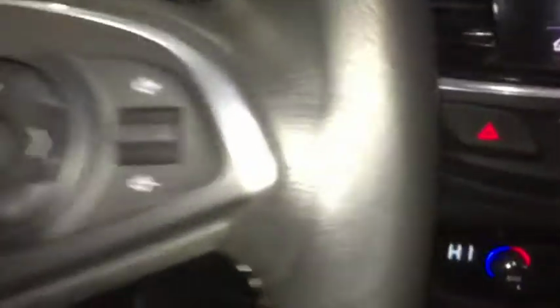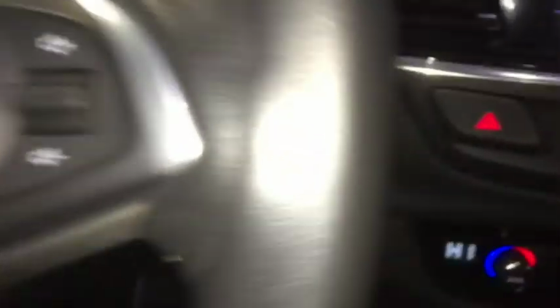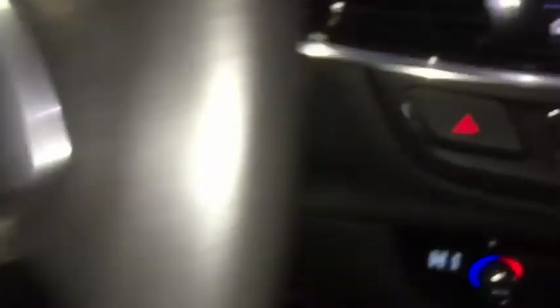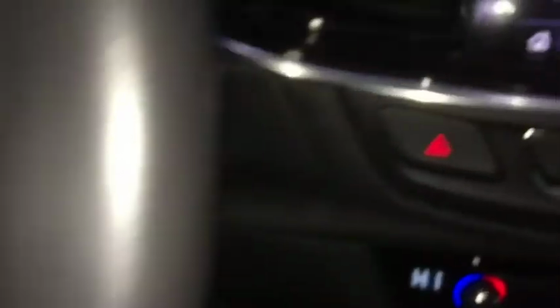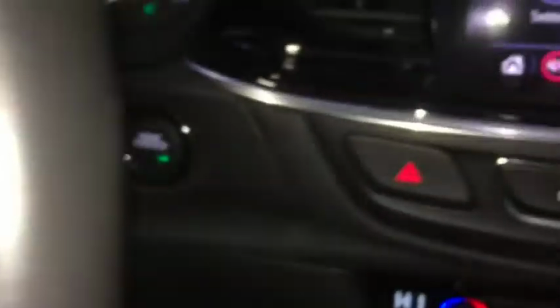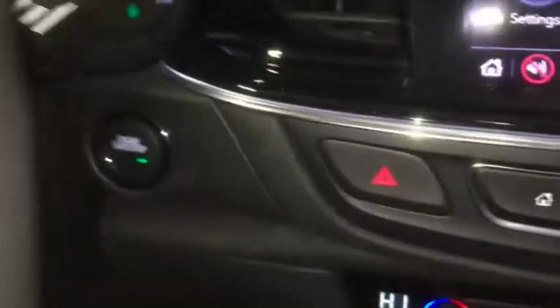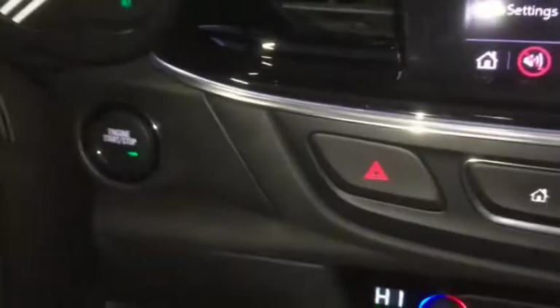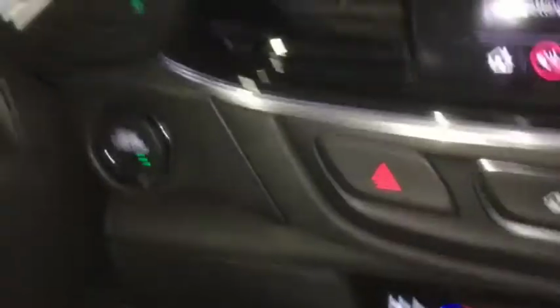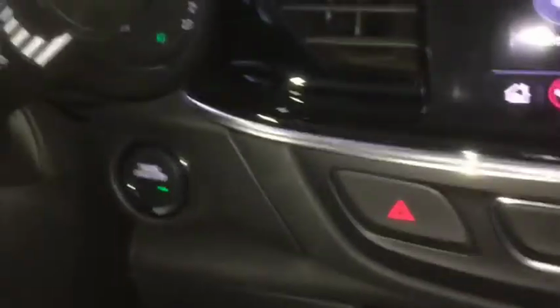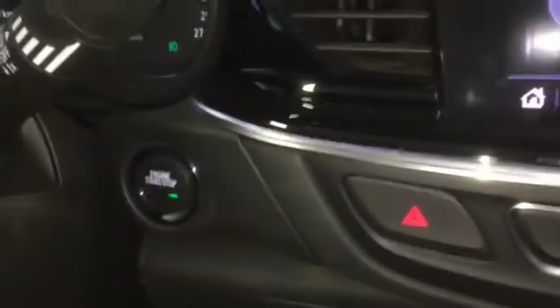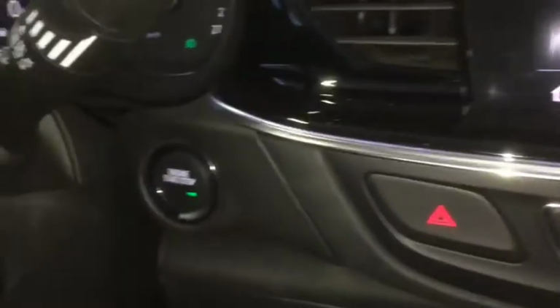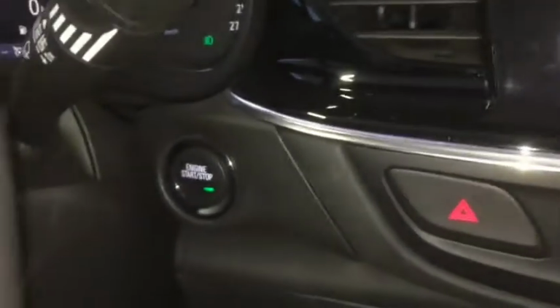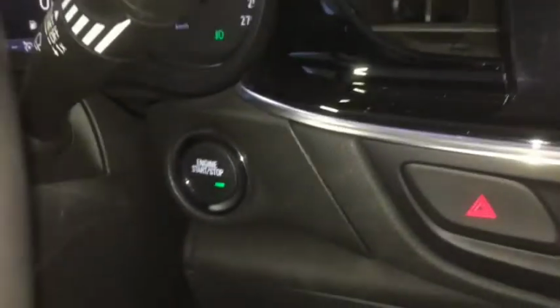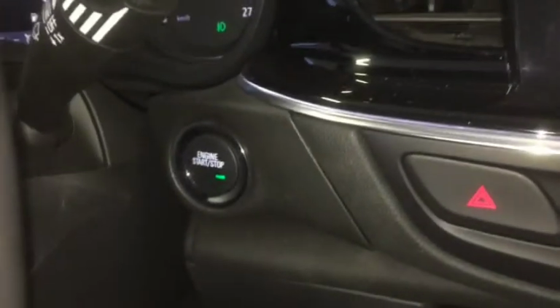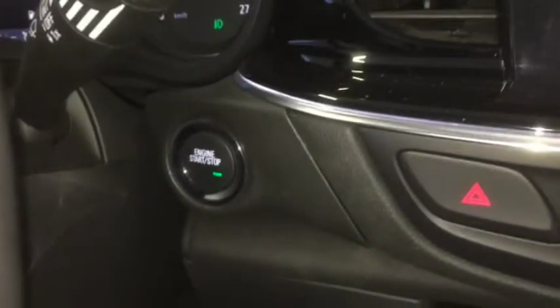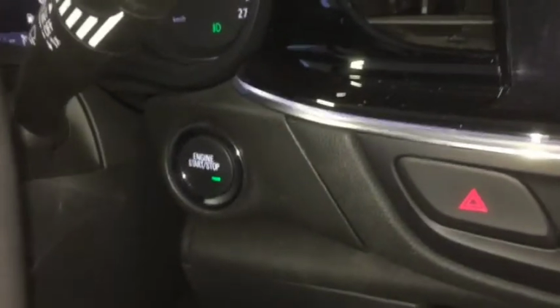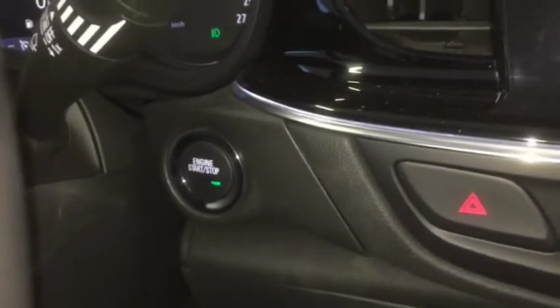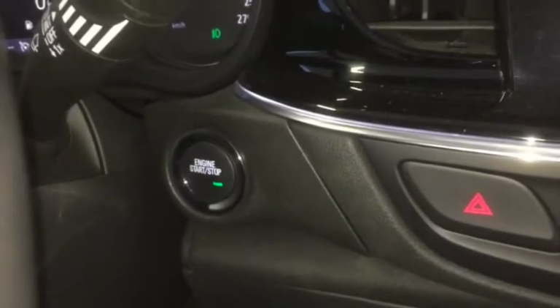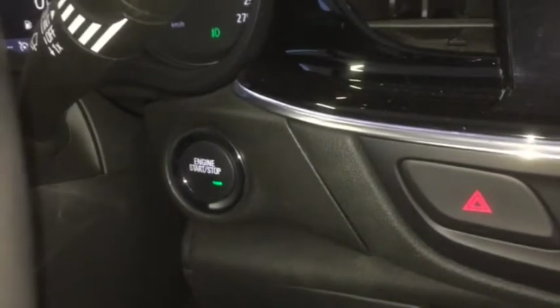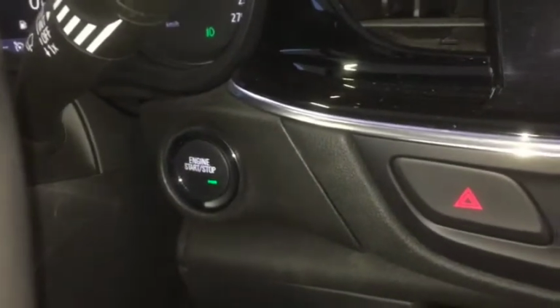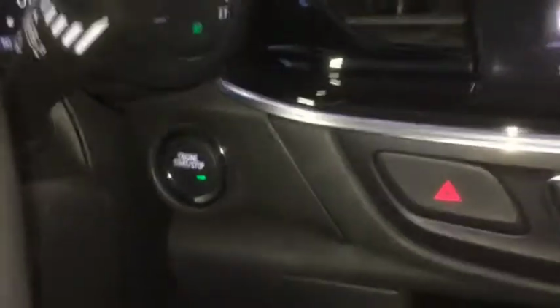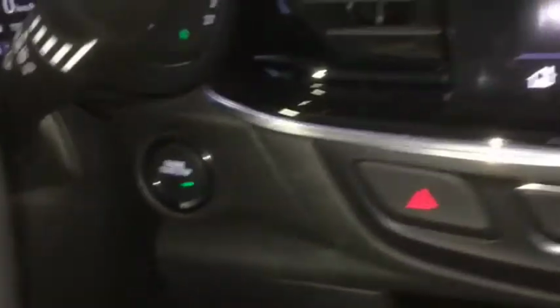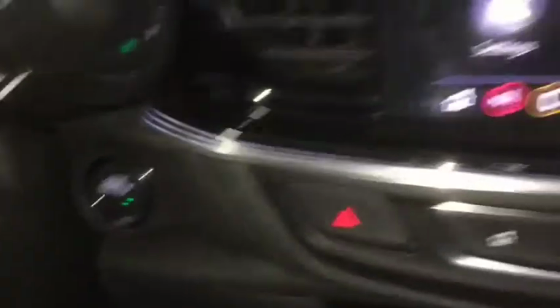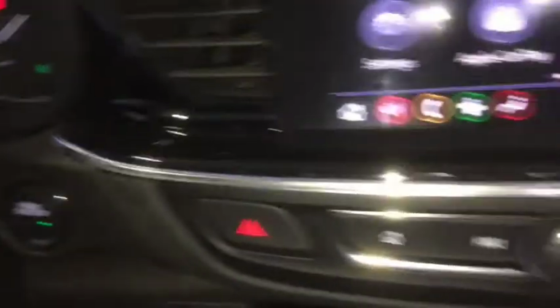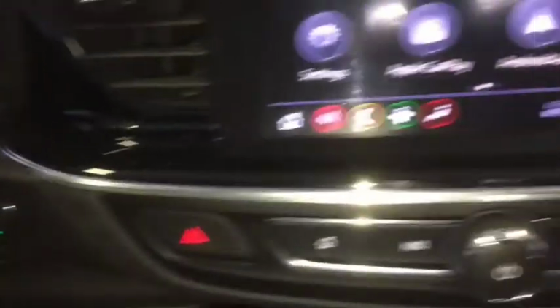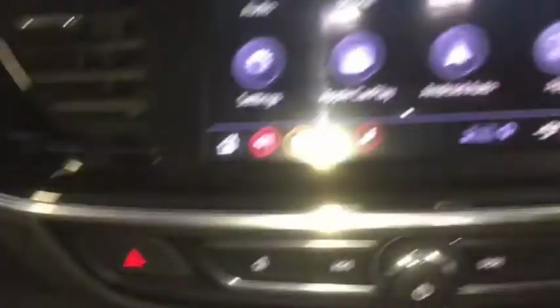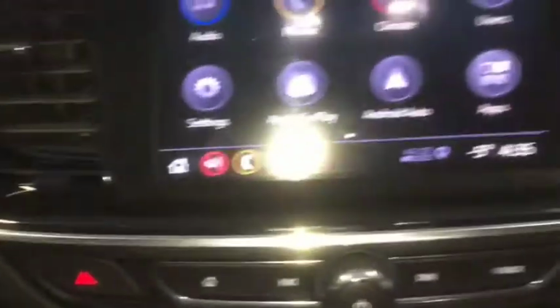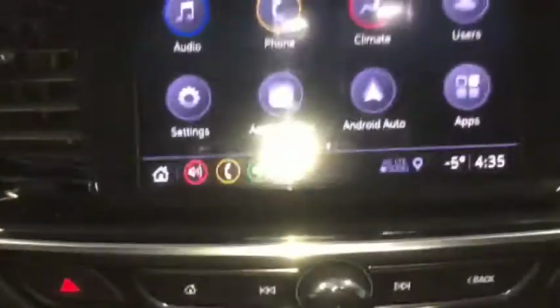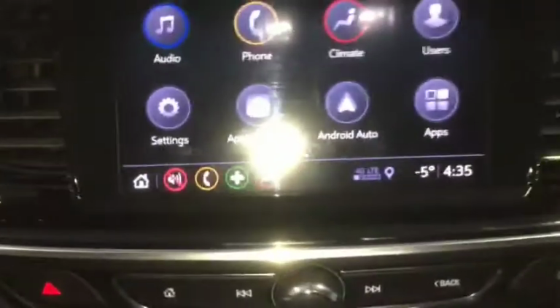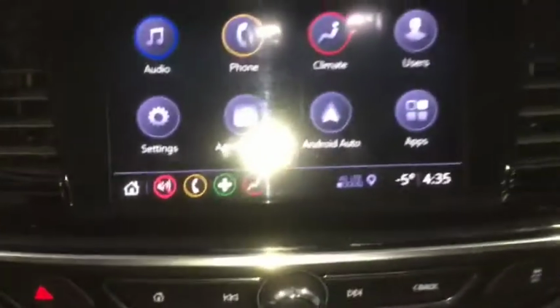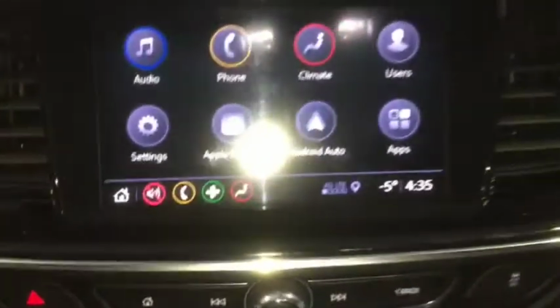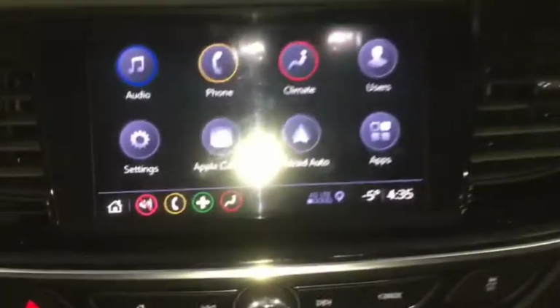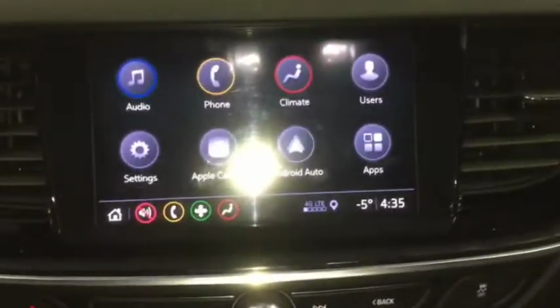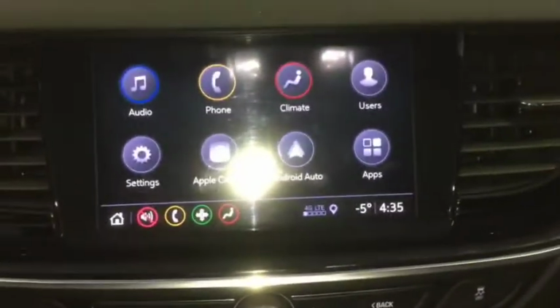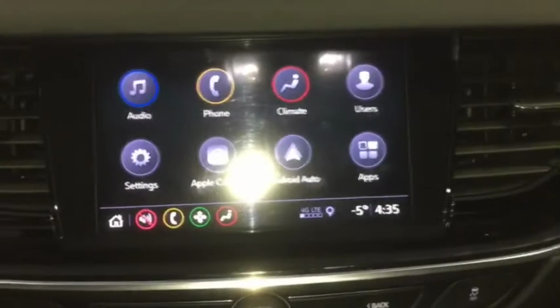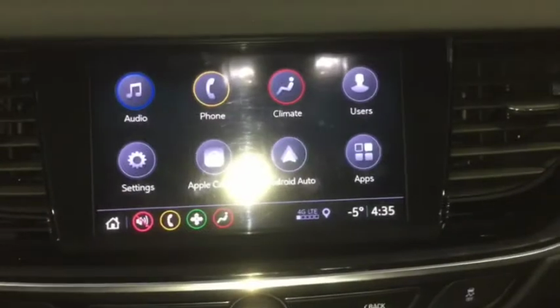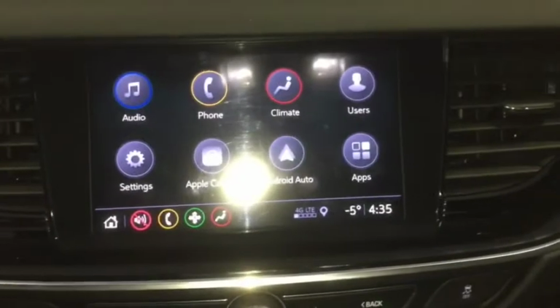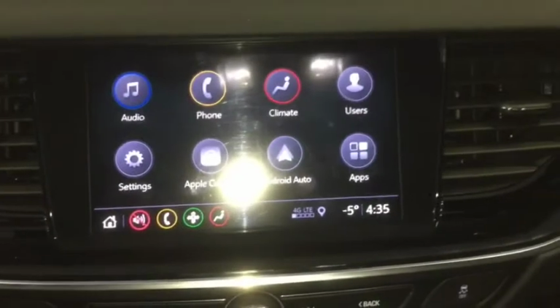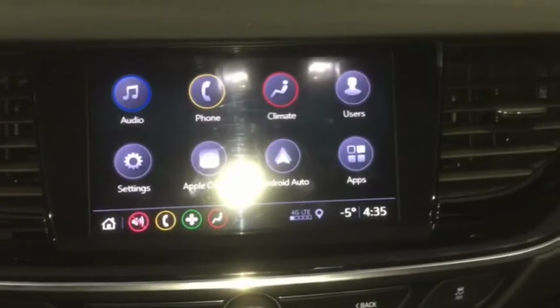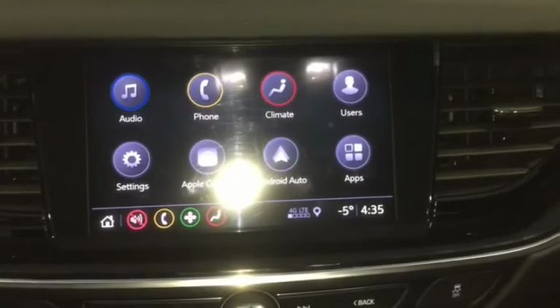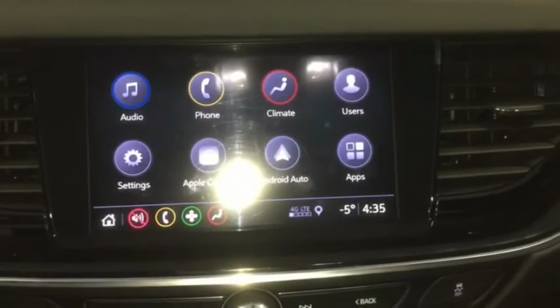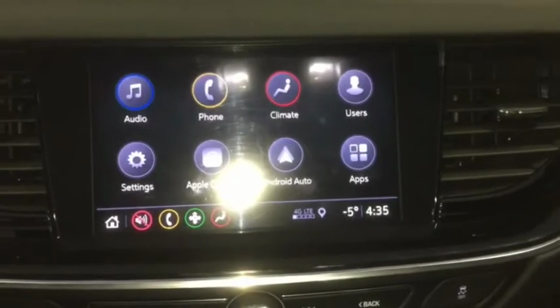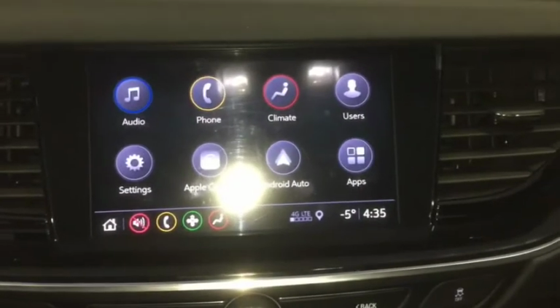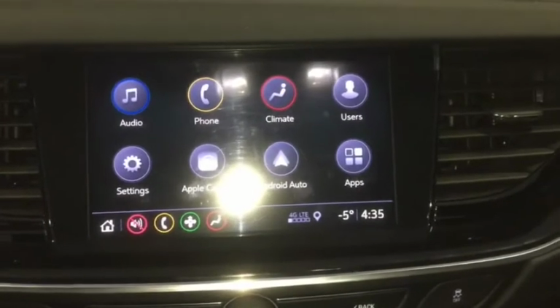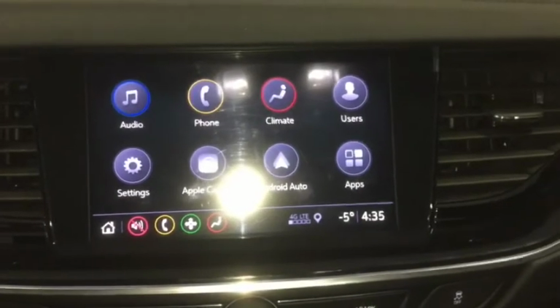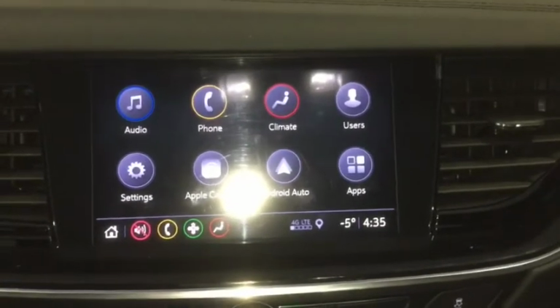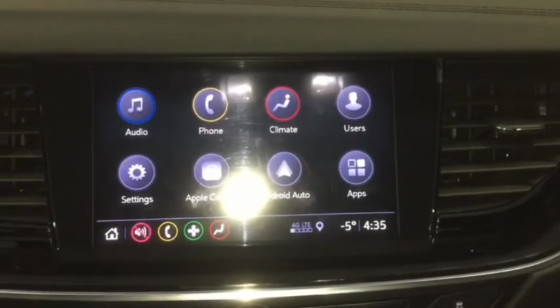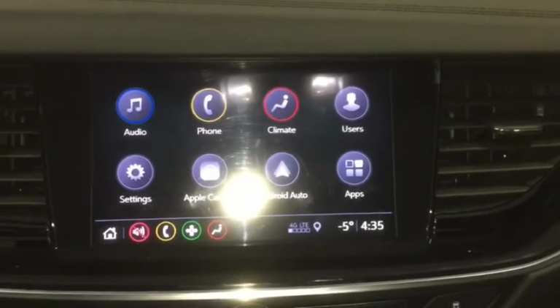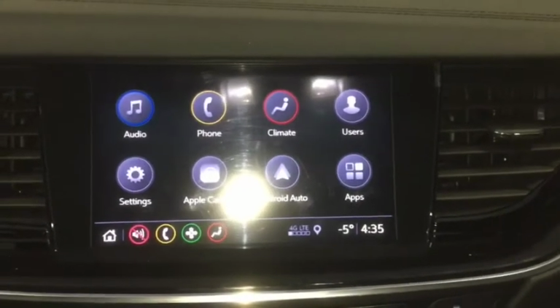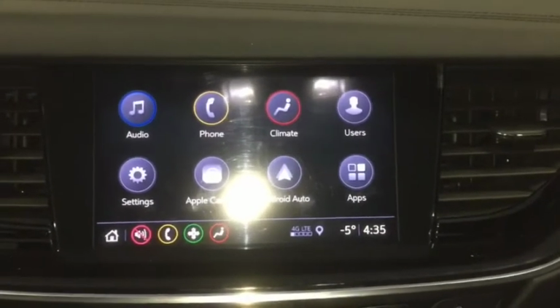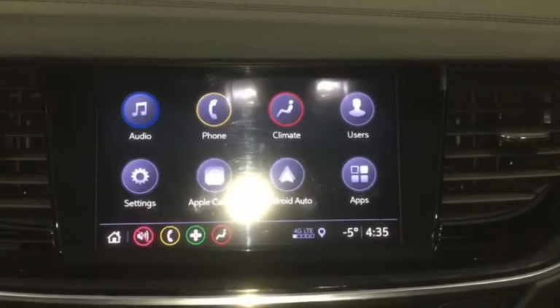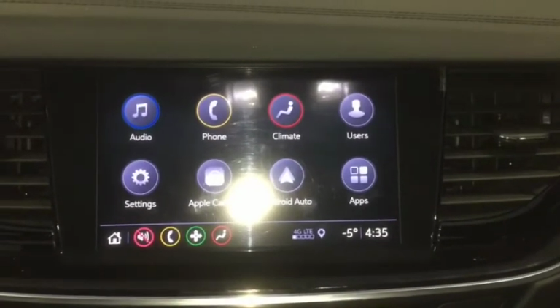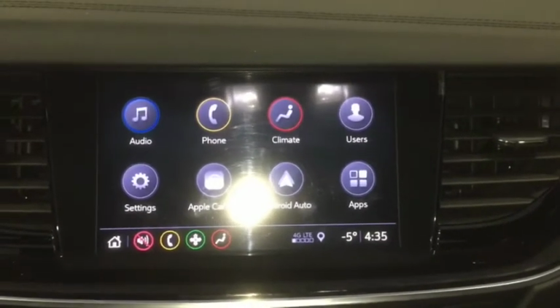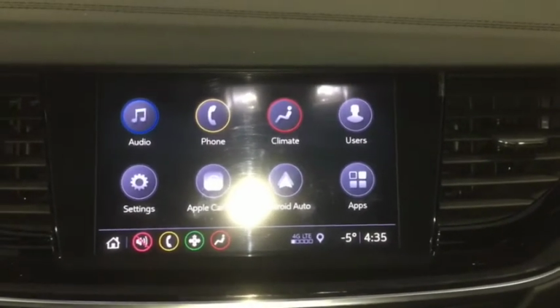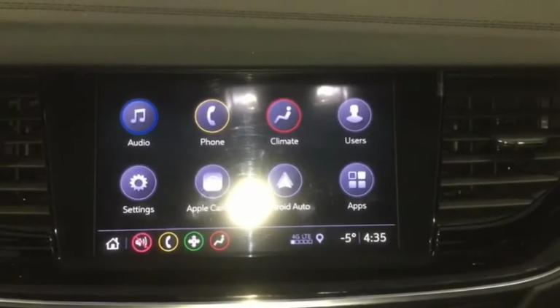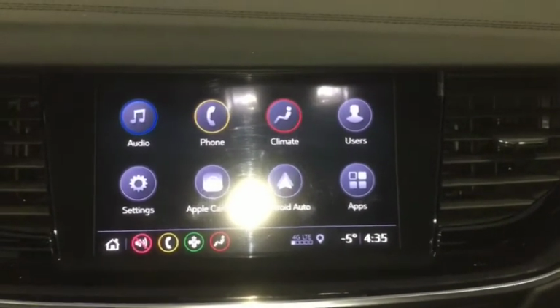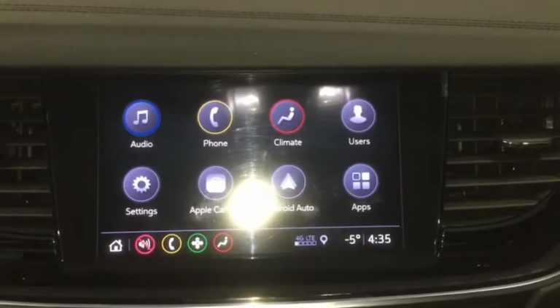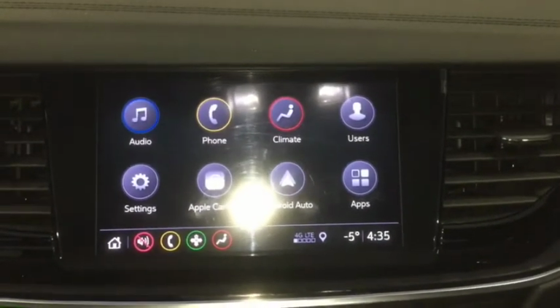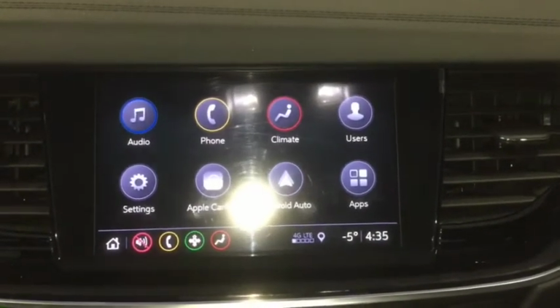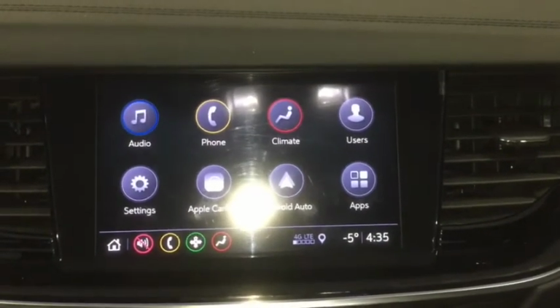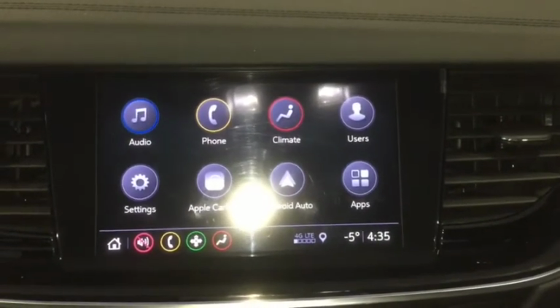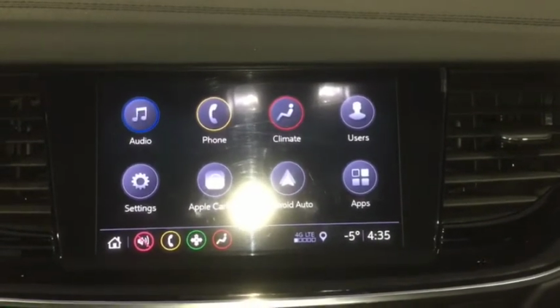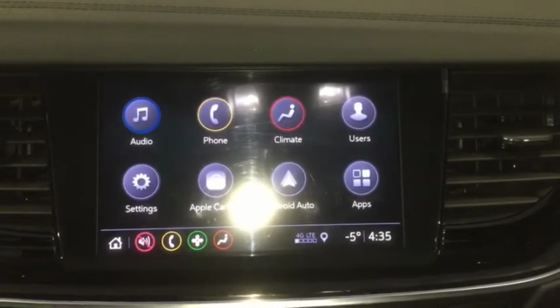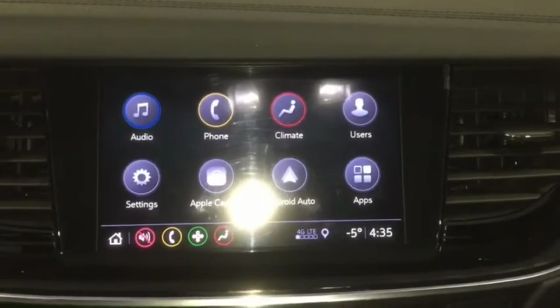Remote start, push button ignition, backup camera, AM, FM and Sirius XM radio.